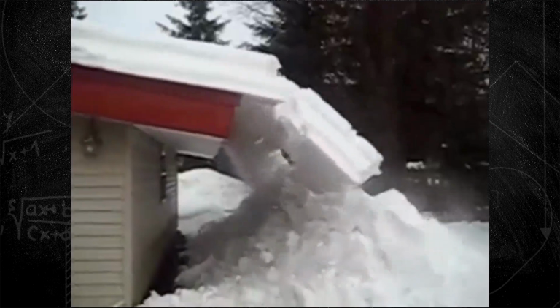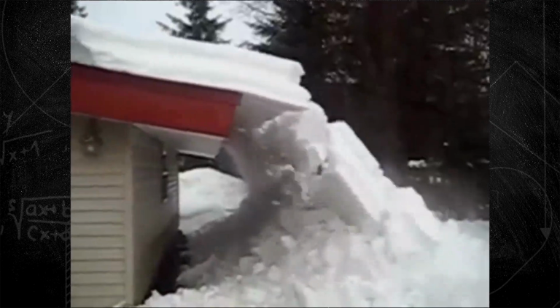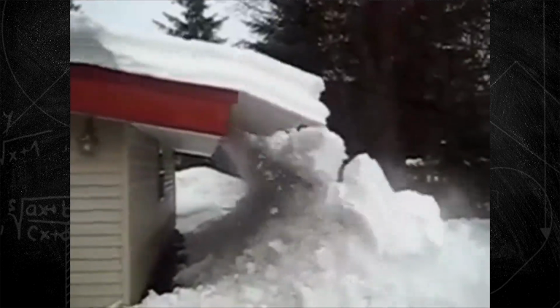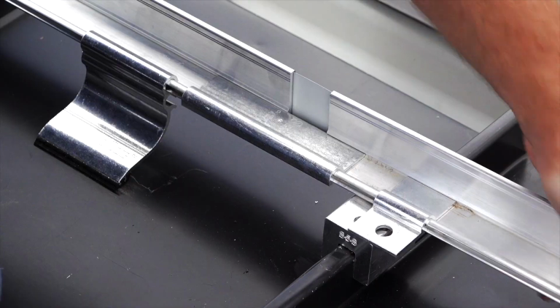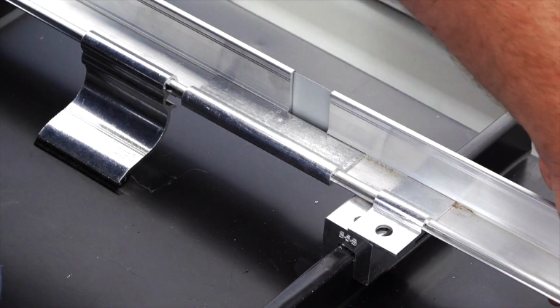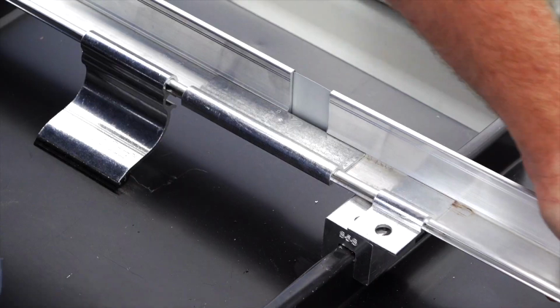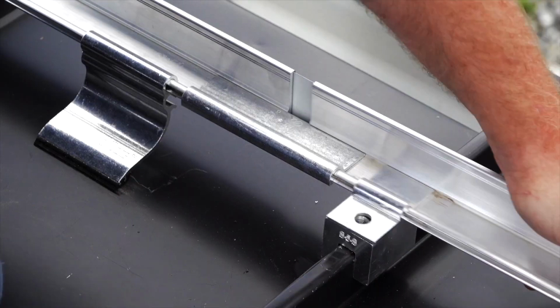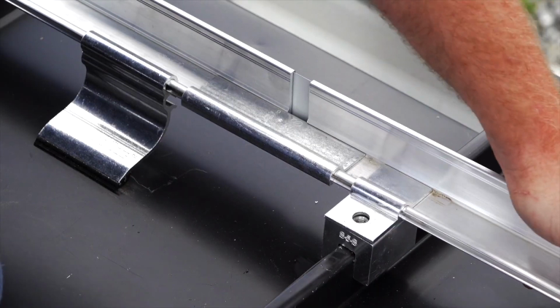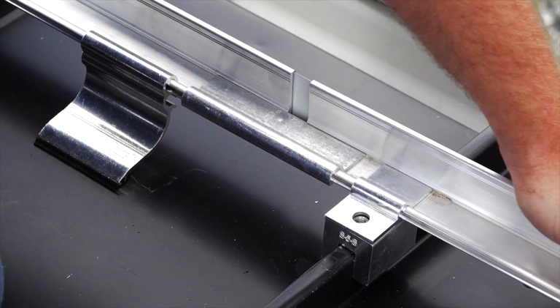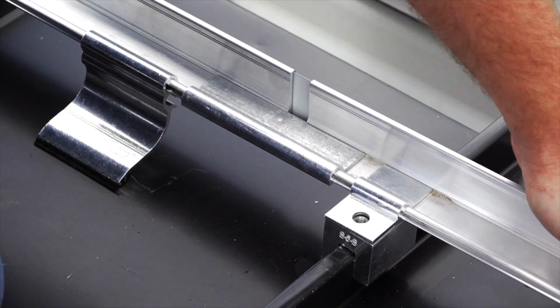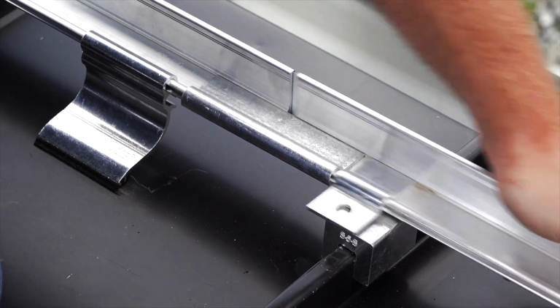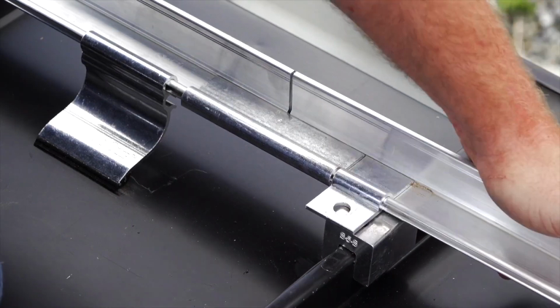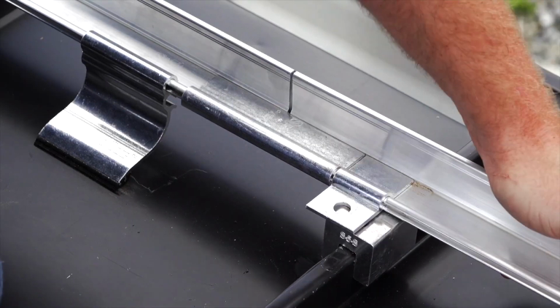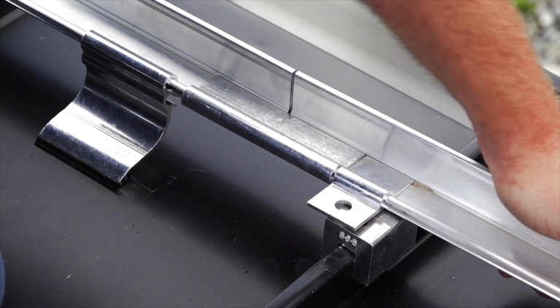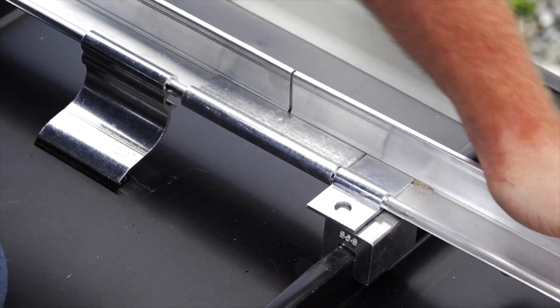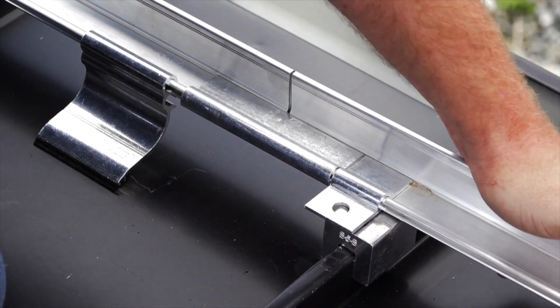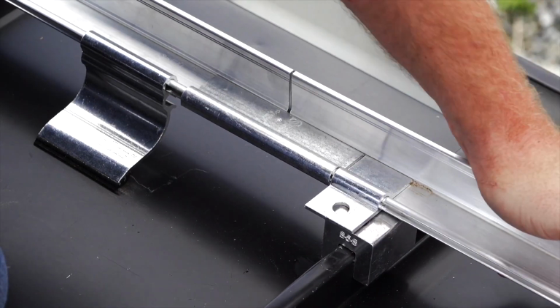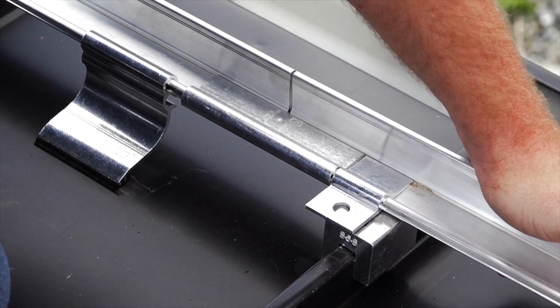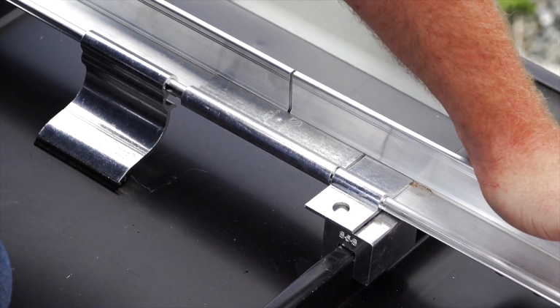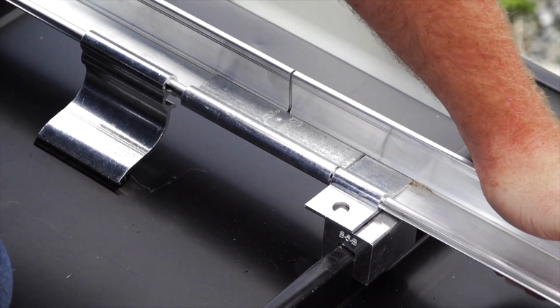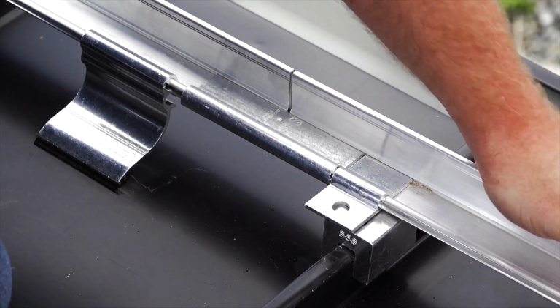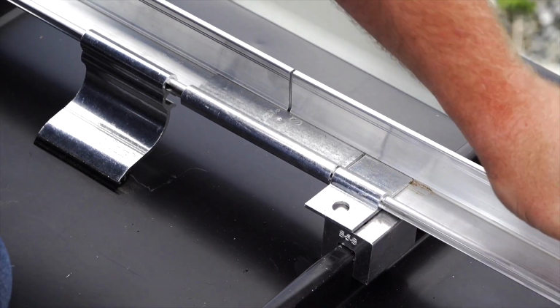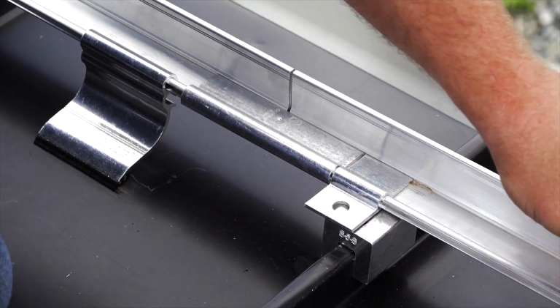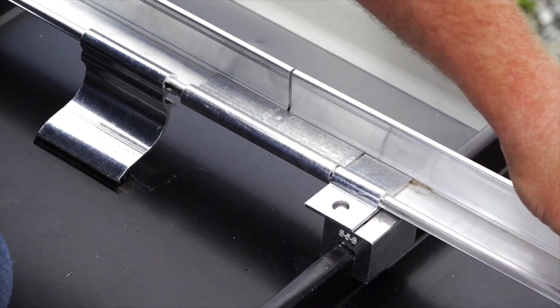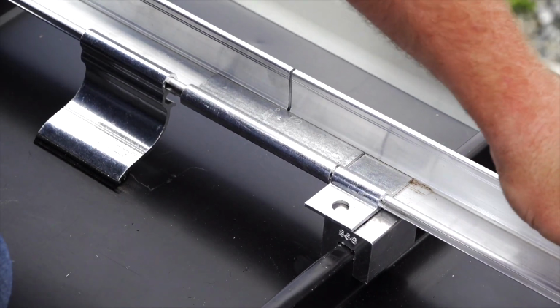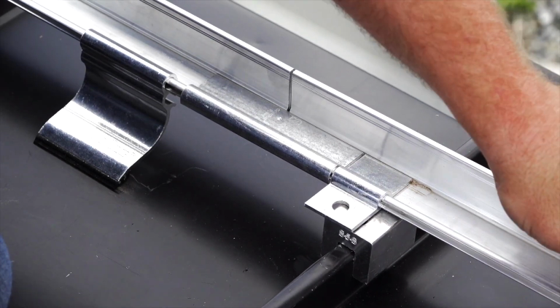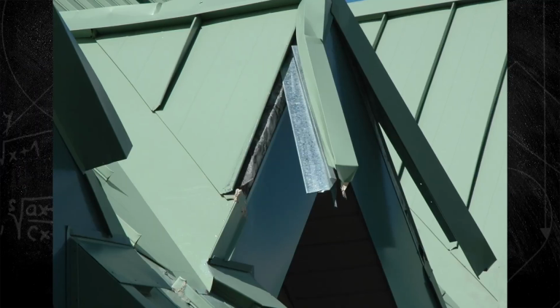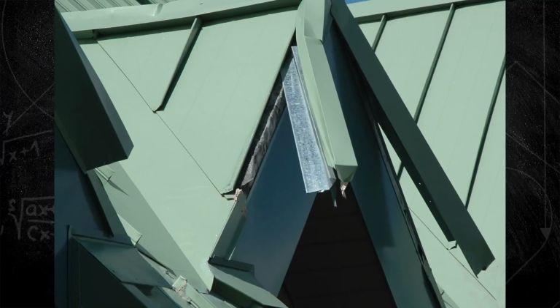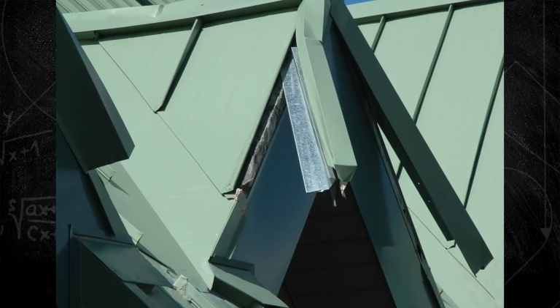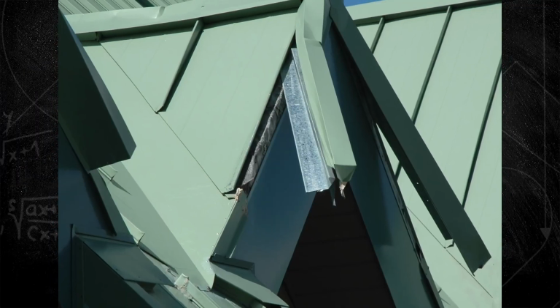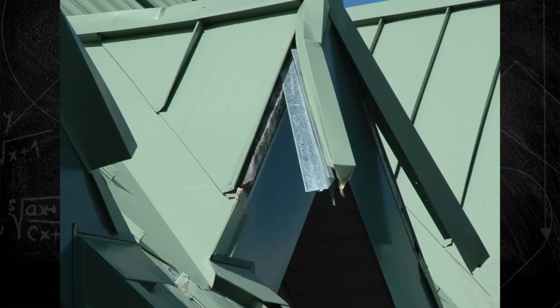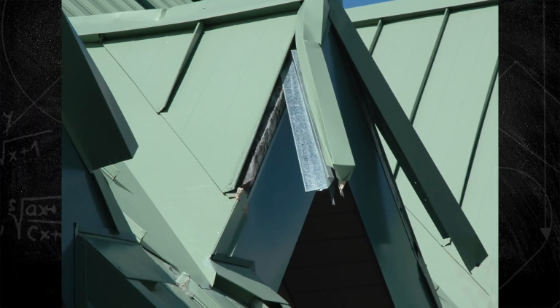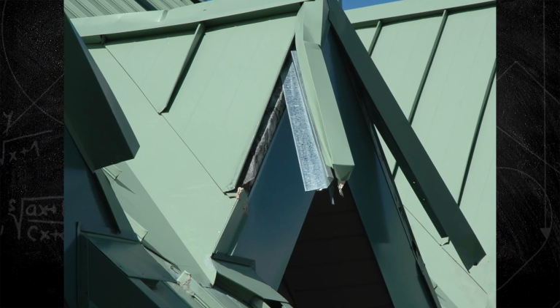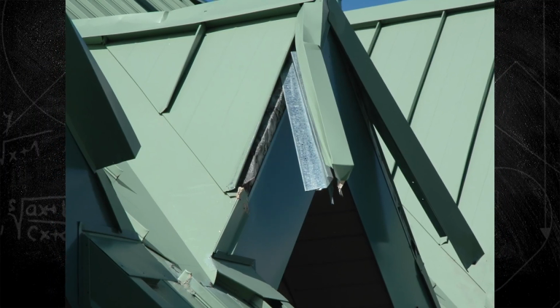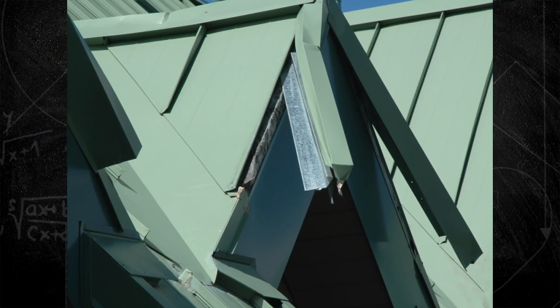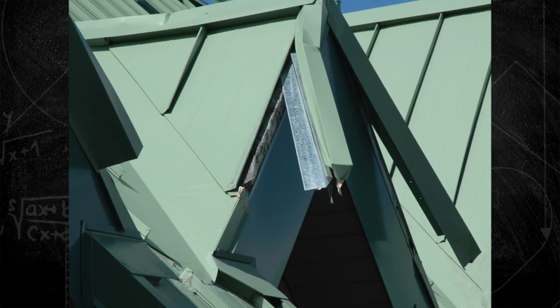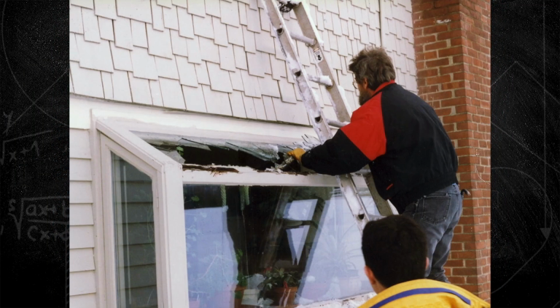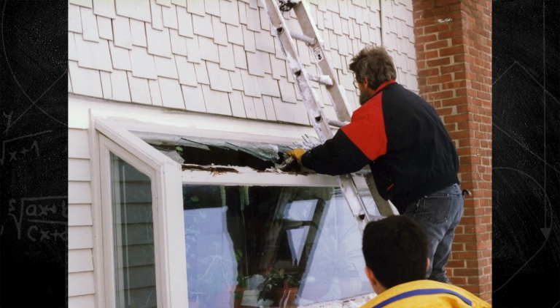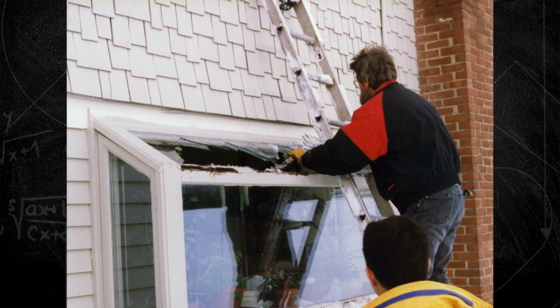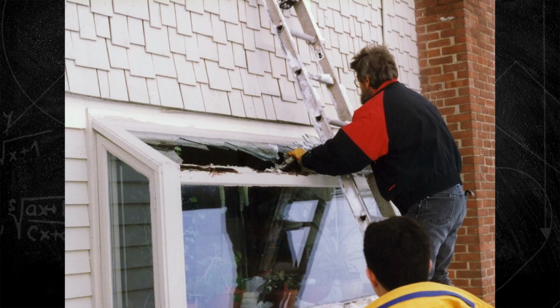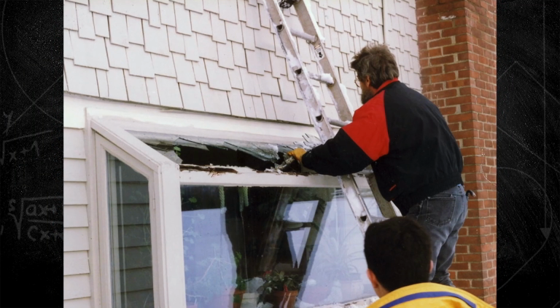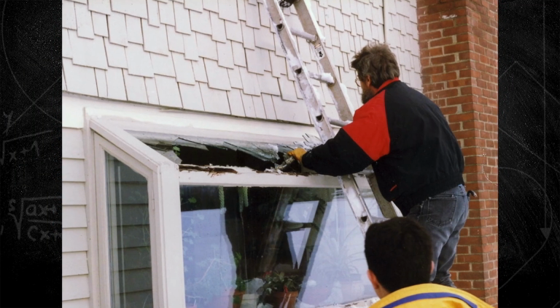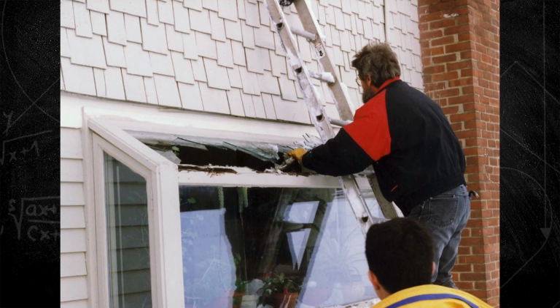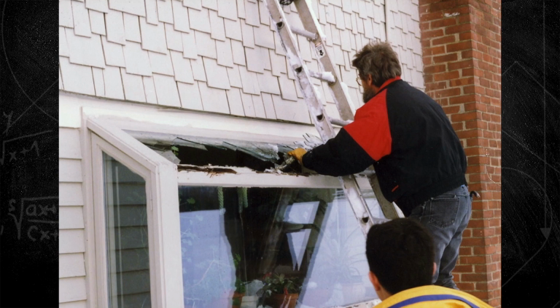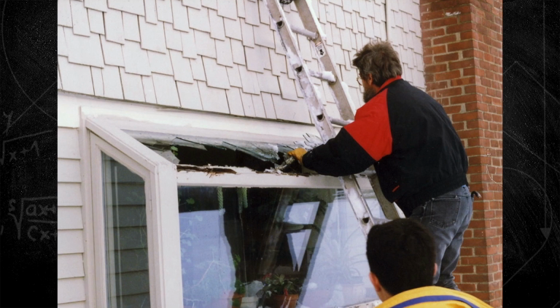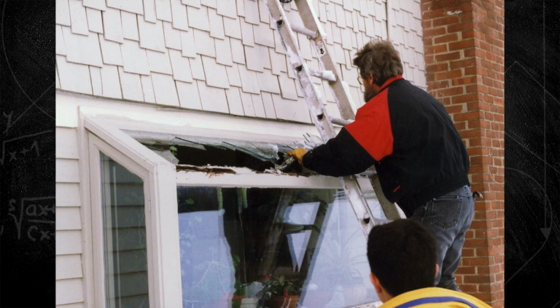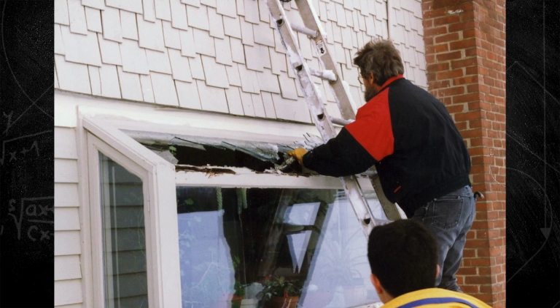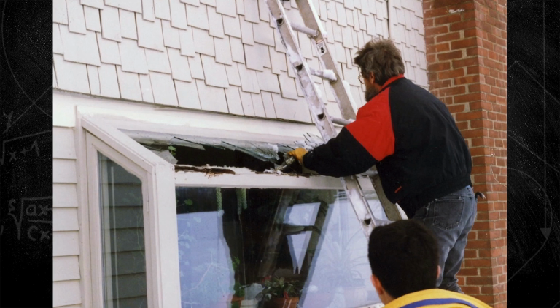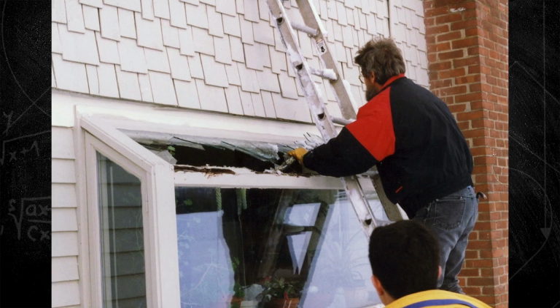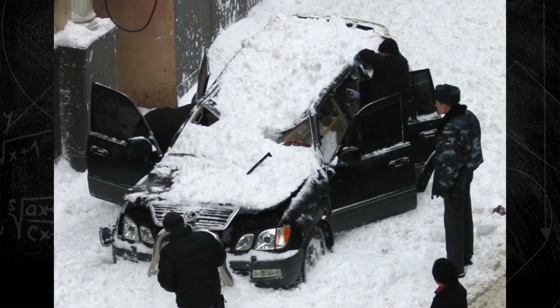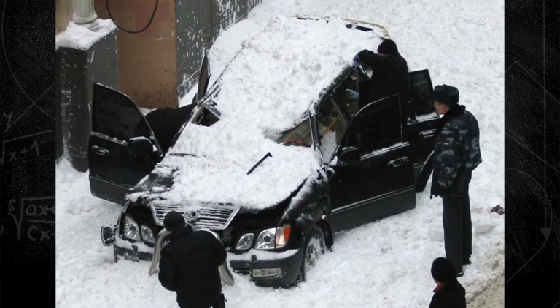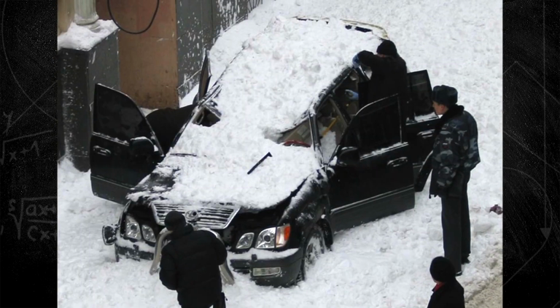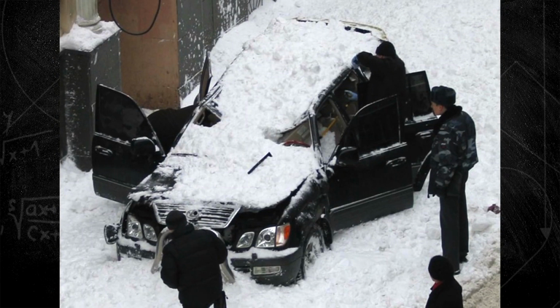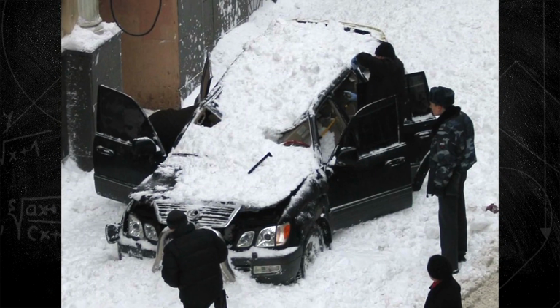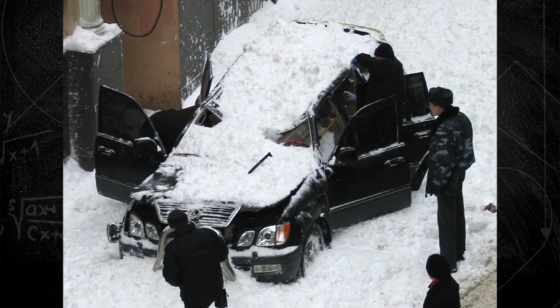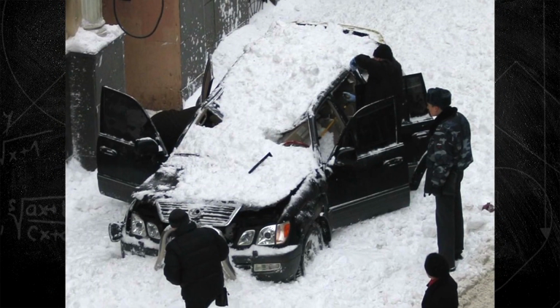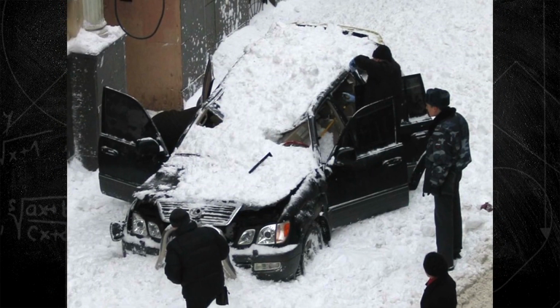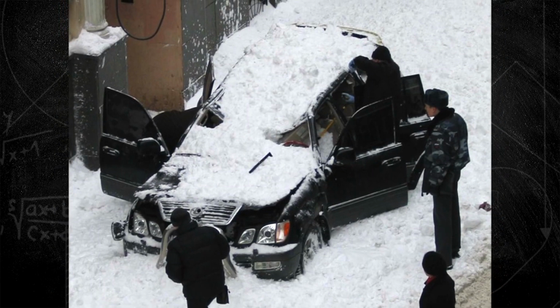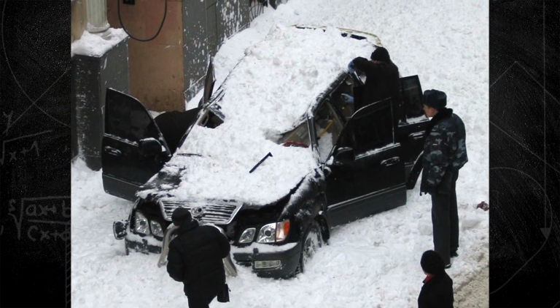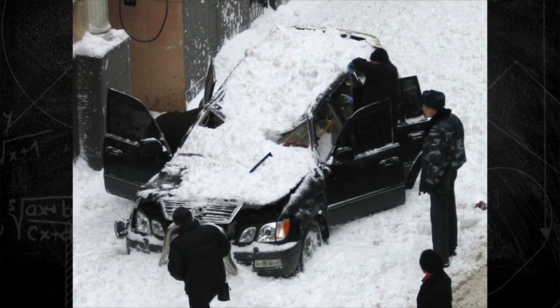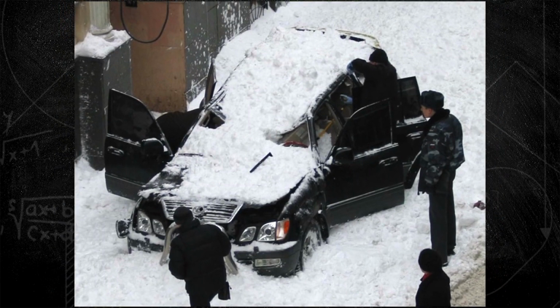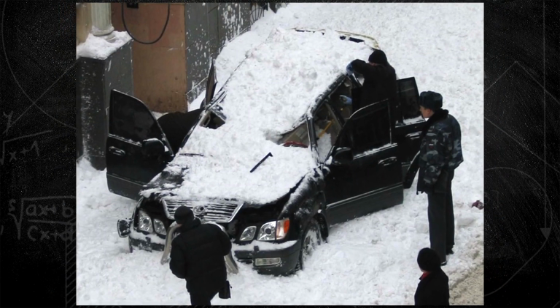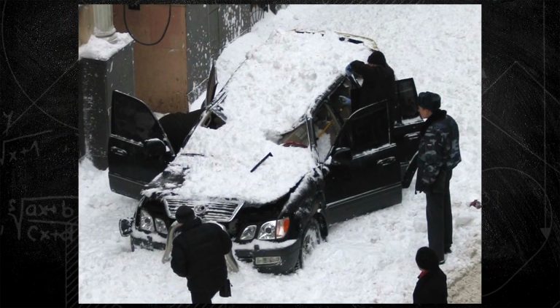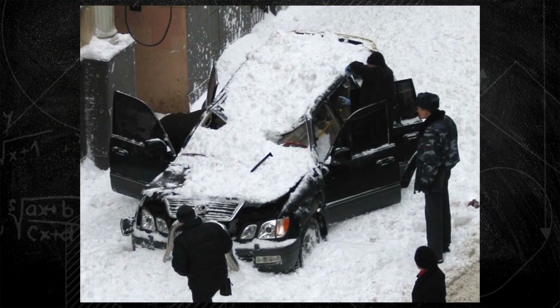A reliable snow guard system is crucial for preserving your roof, preventing damage, and protecting everything below the eave line.